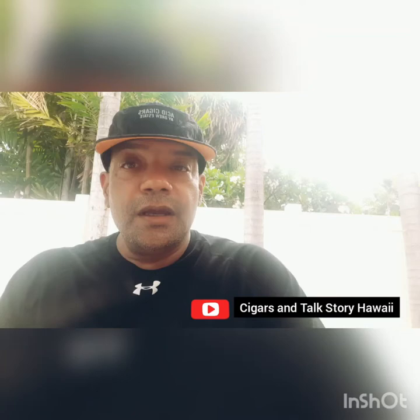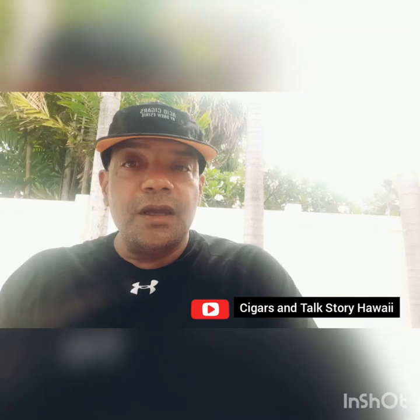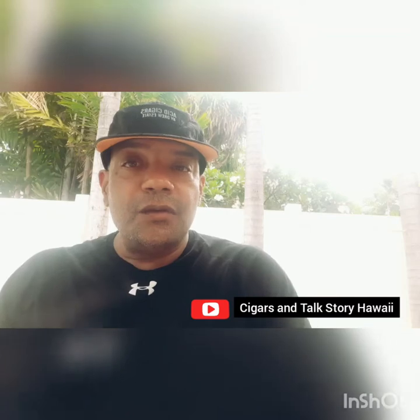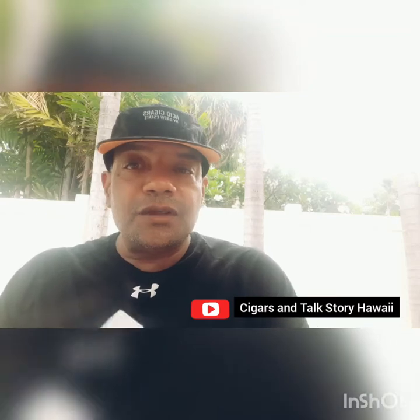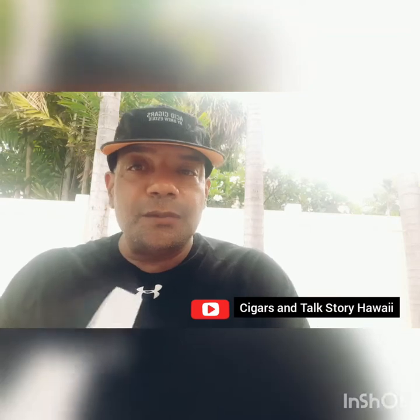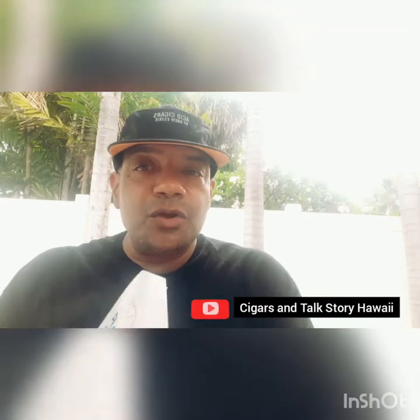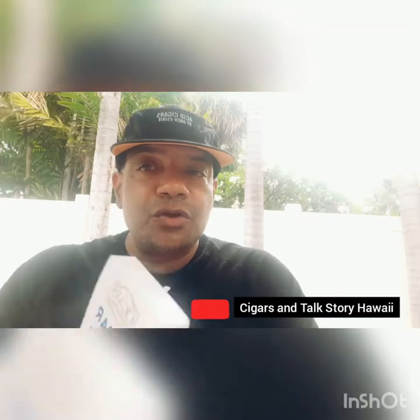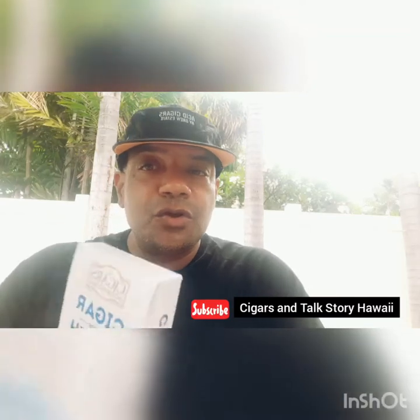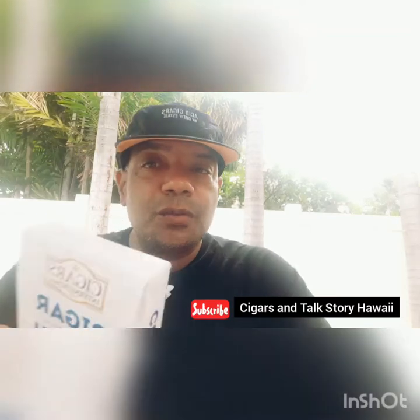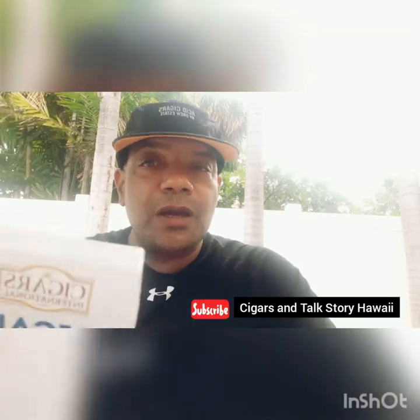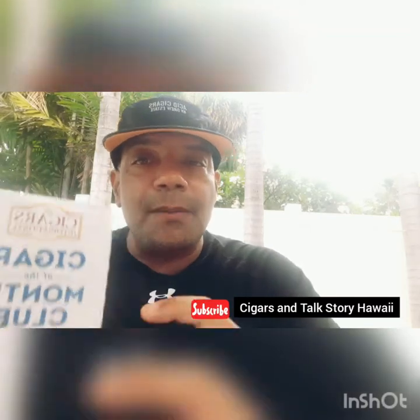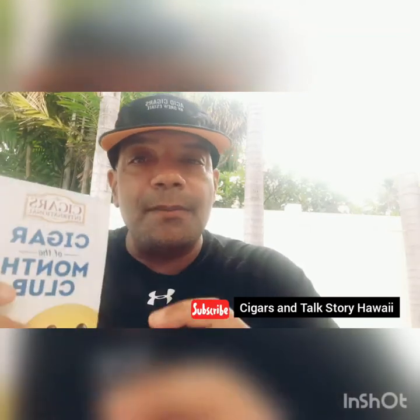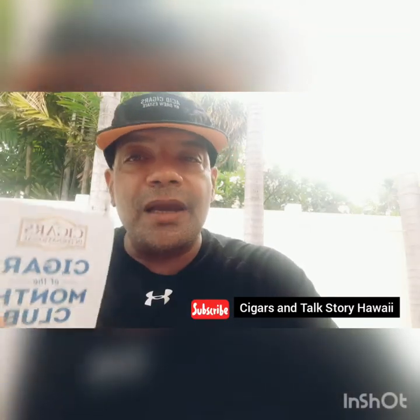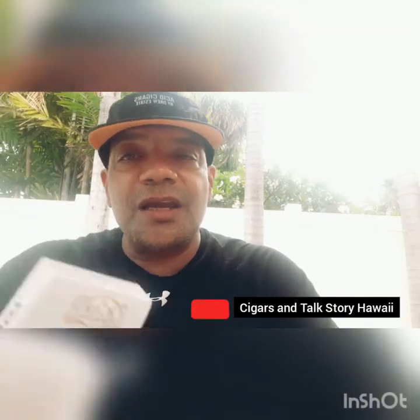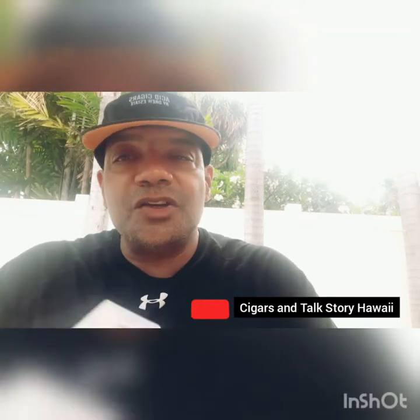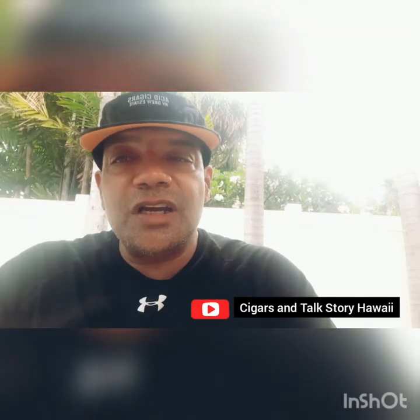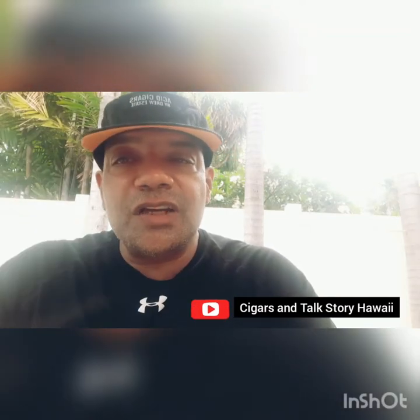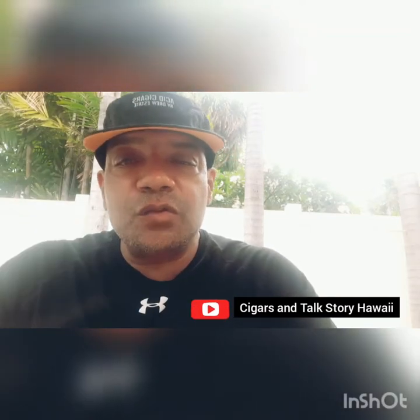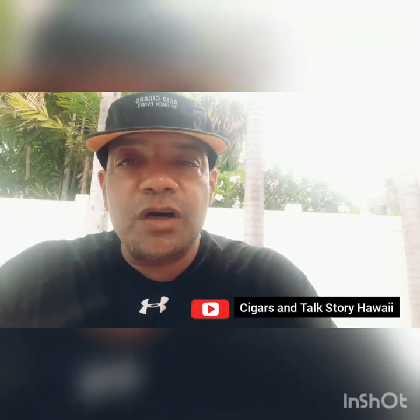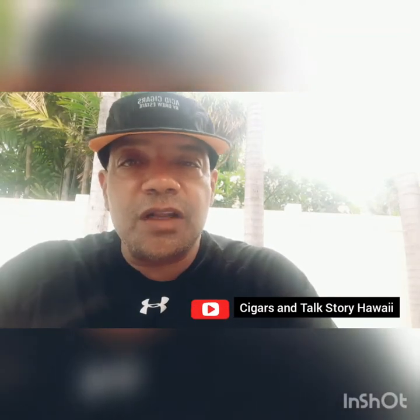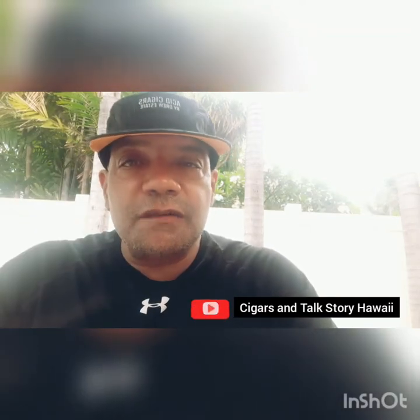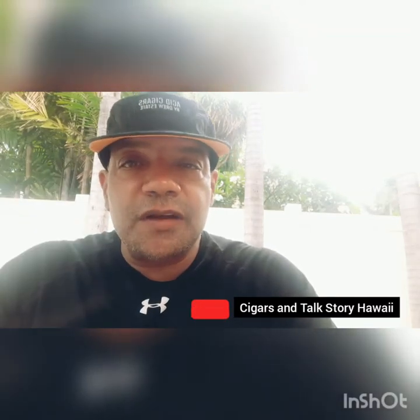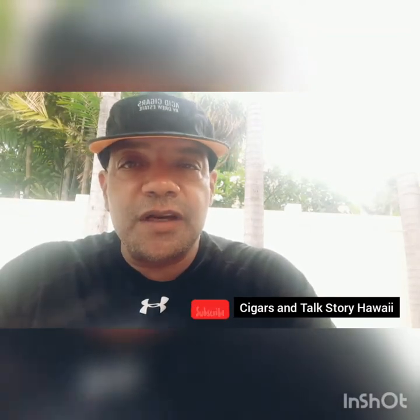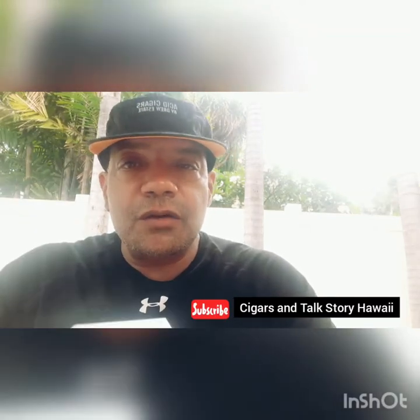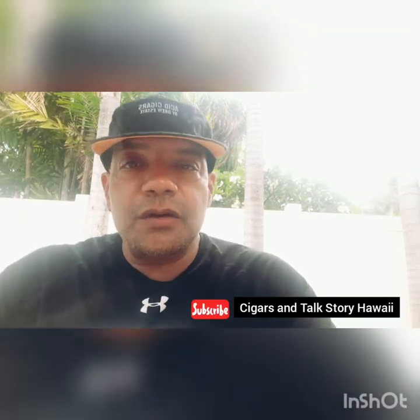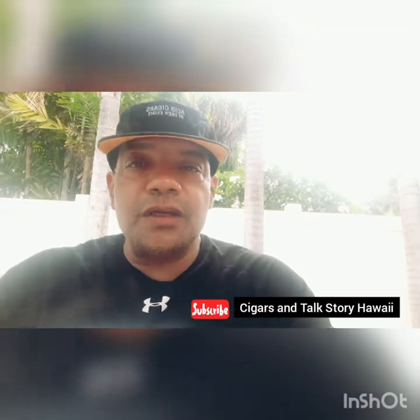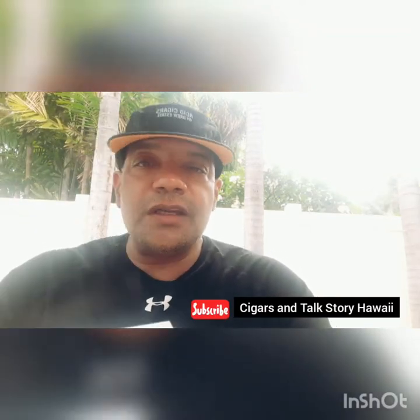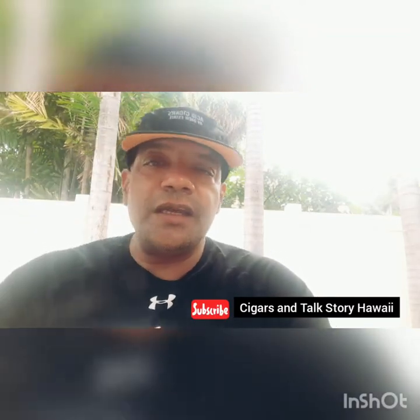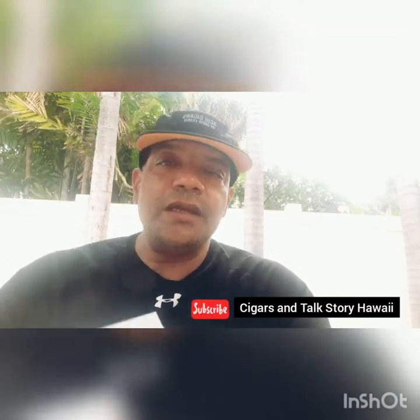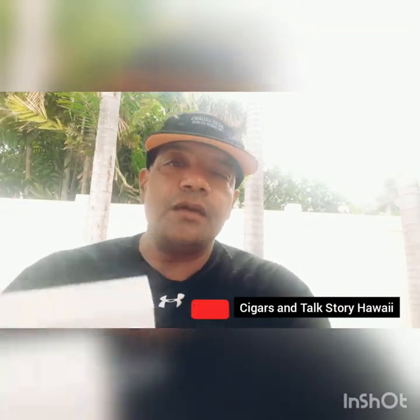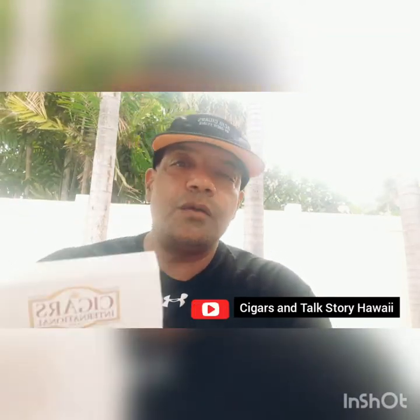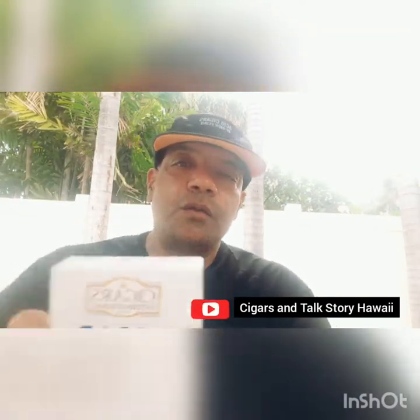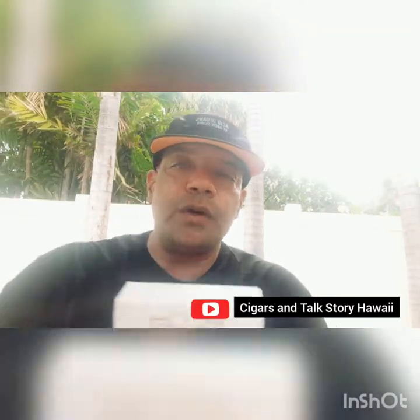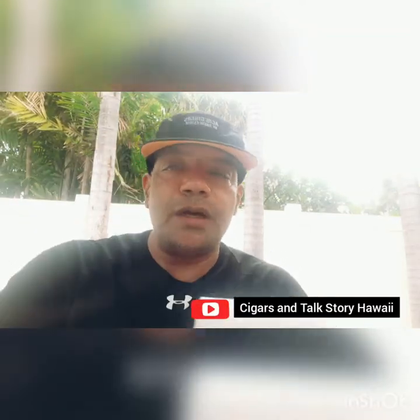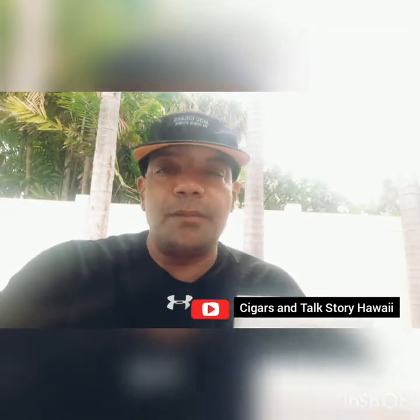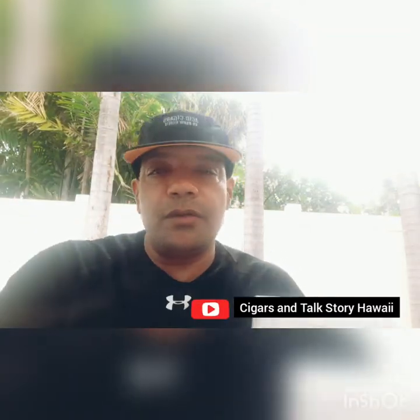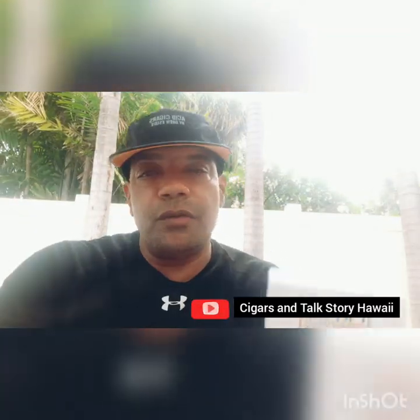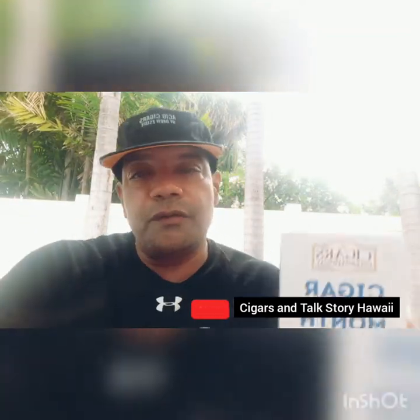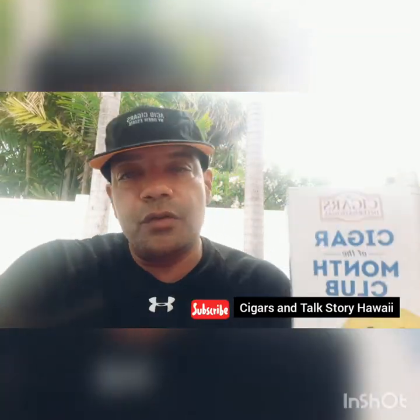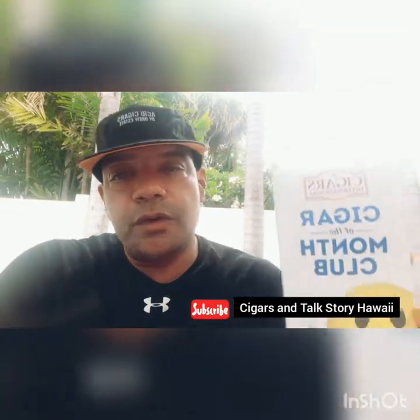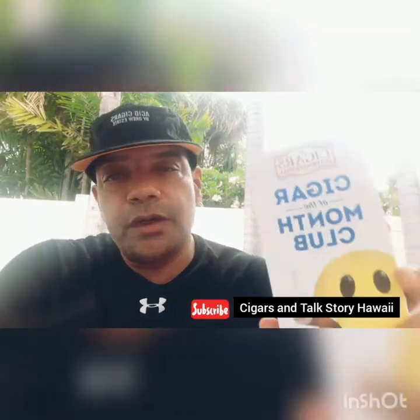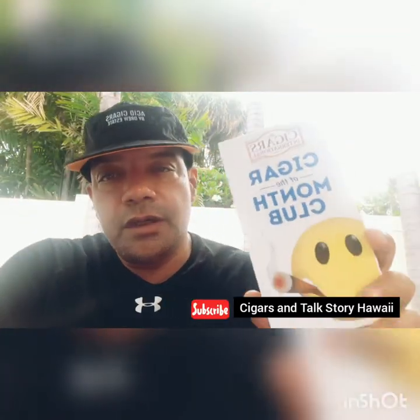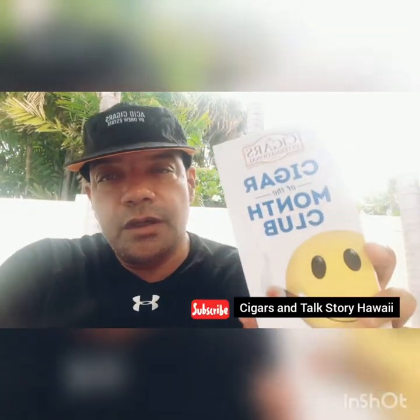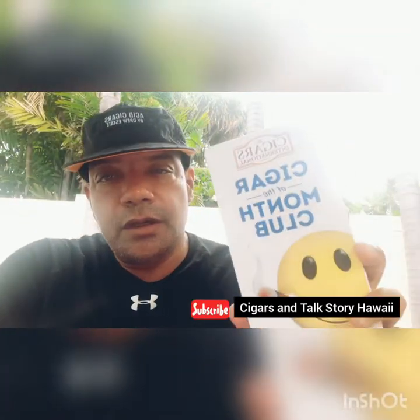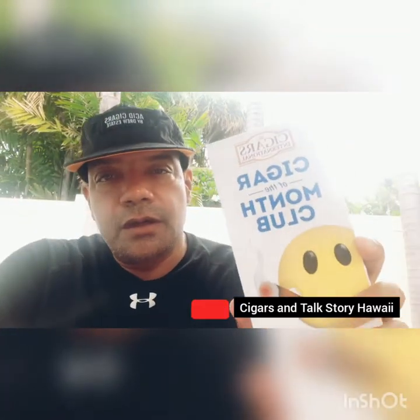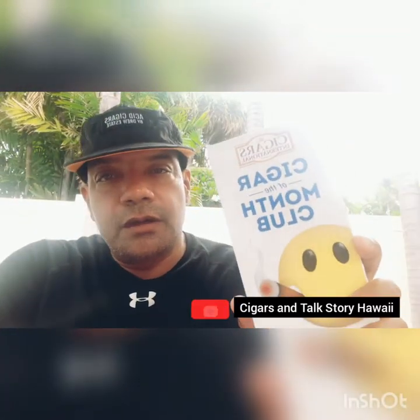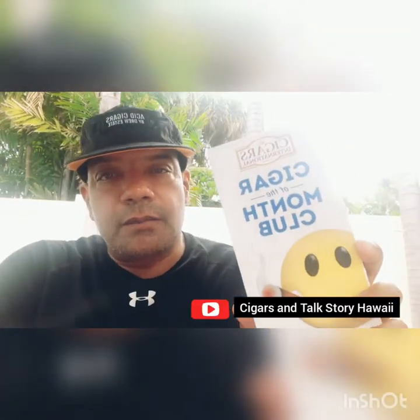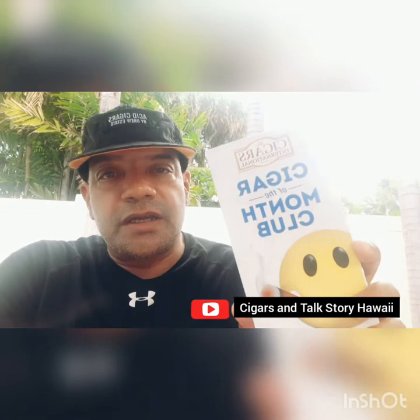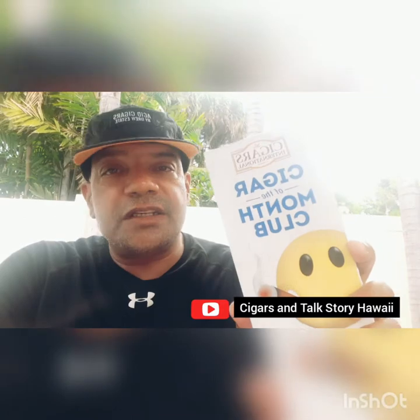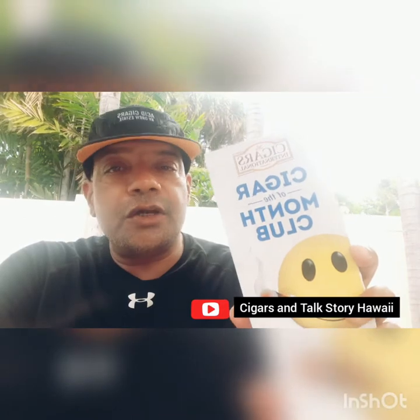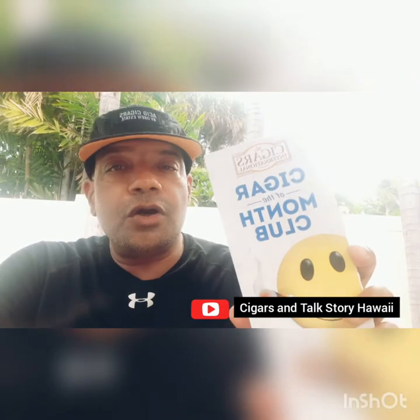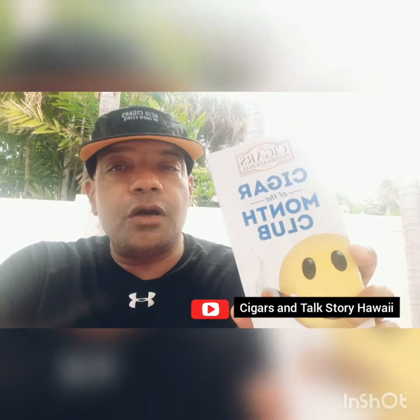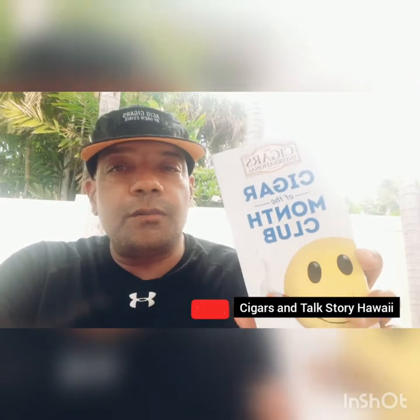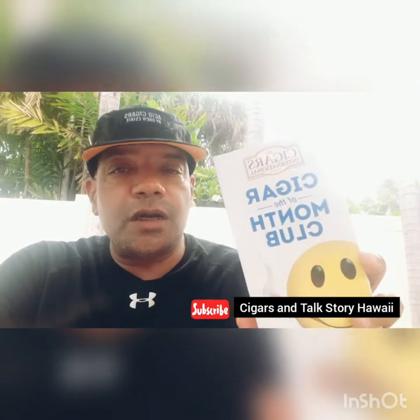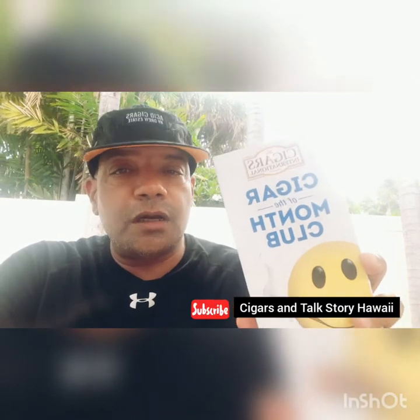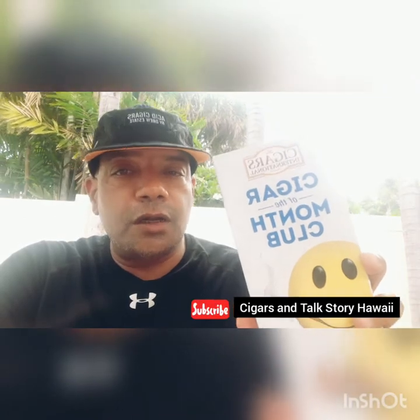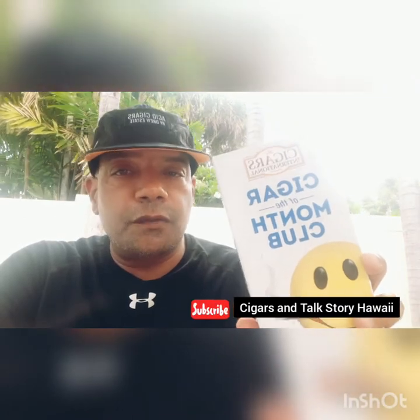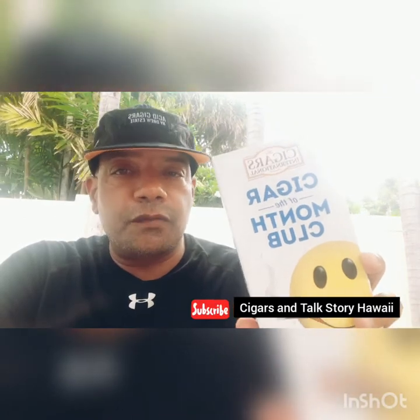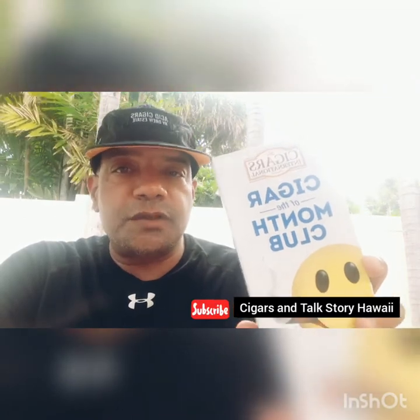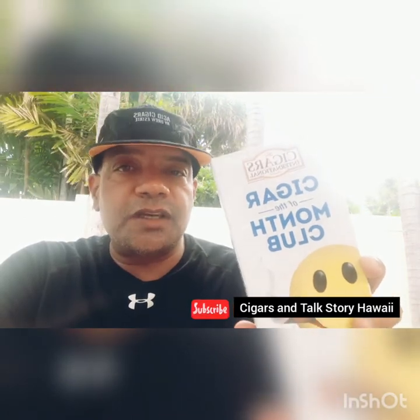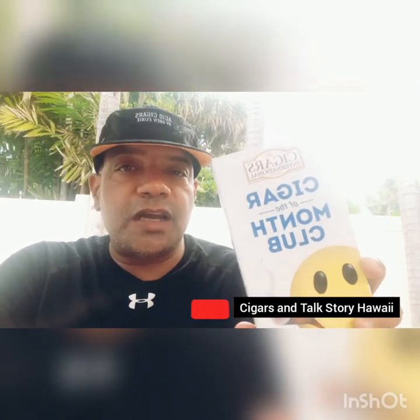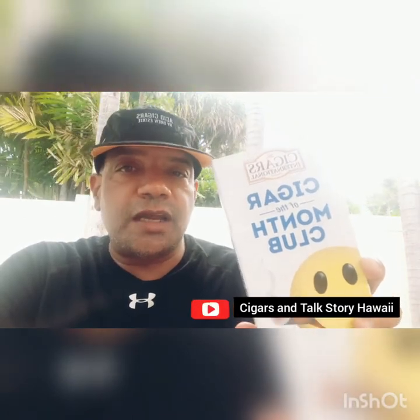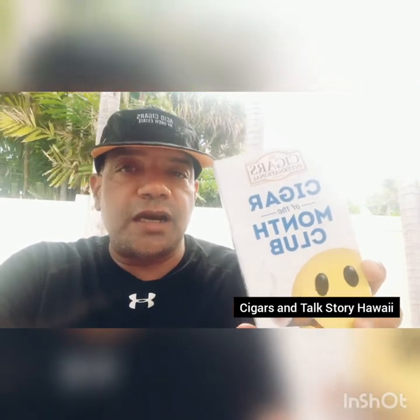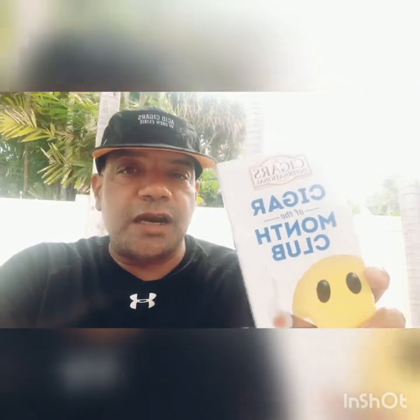Hey, what's up YouTube? I'm back with another video and today we're going to be reviewing my Cigar of the Month Club from CI International.